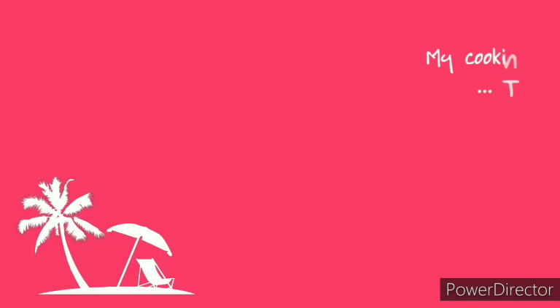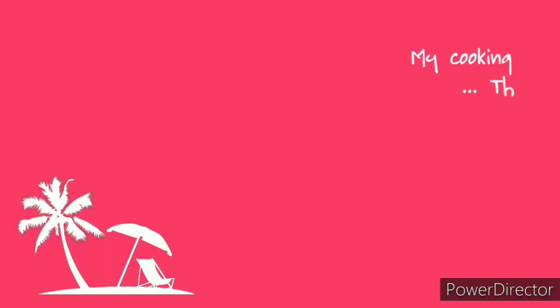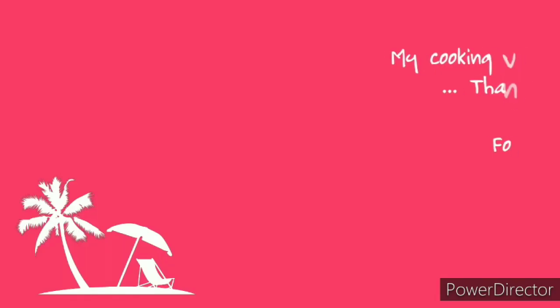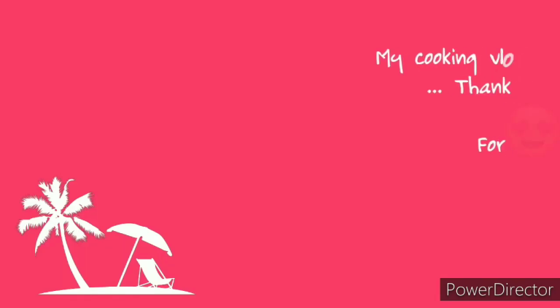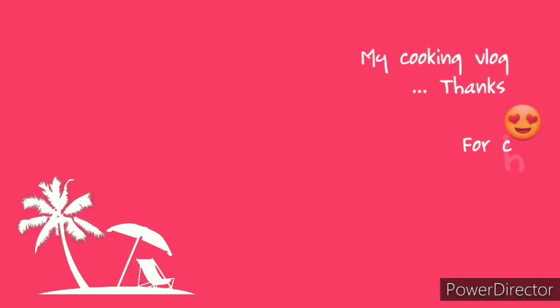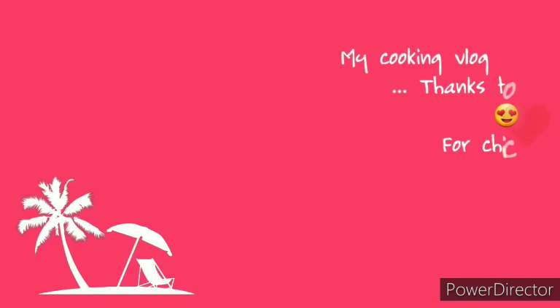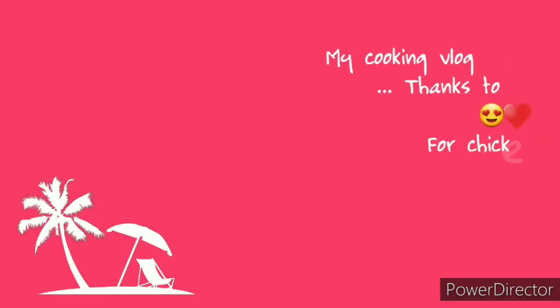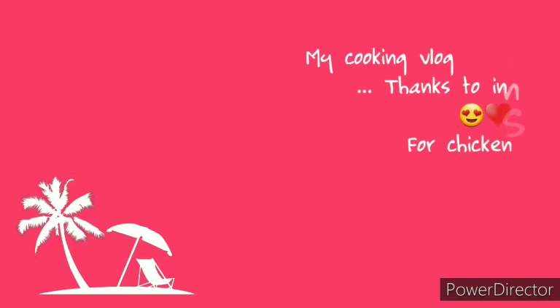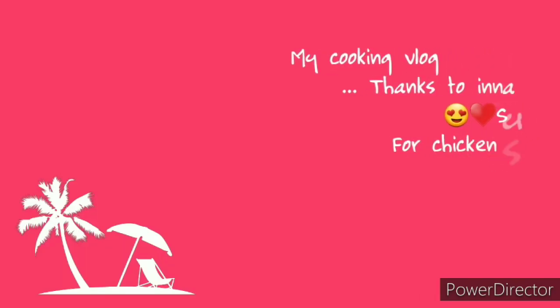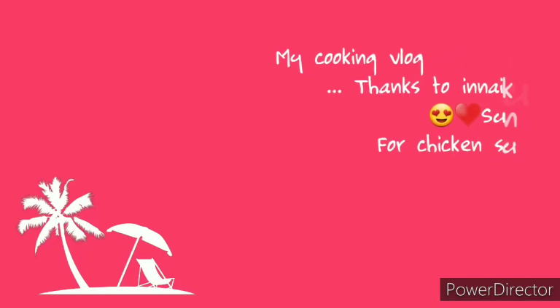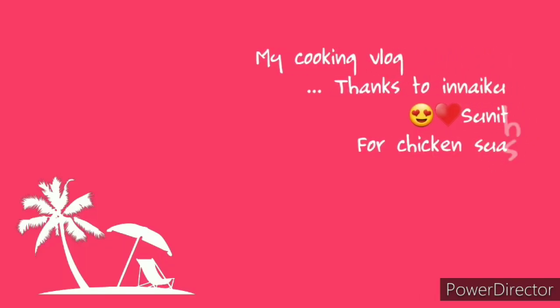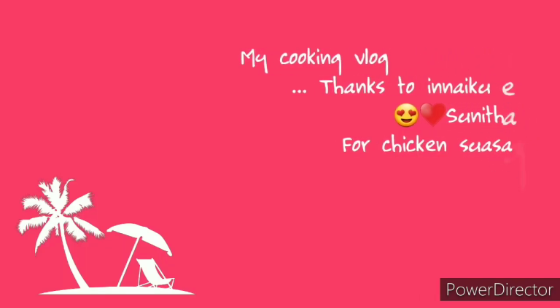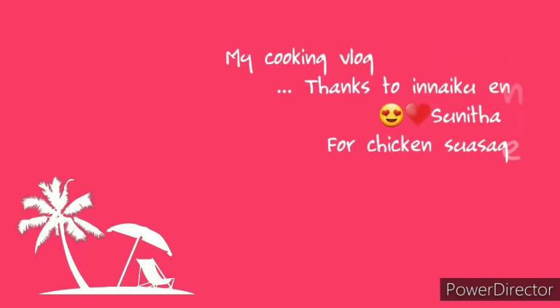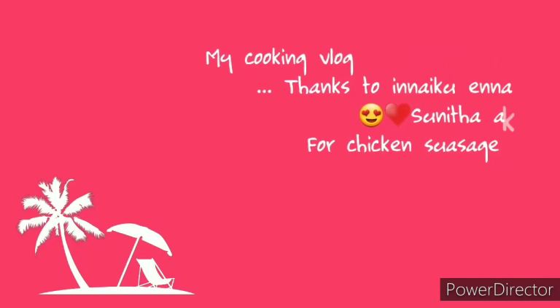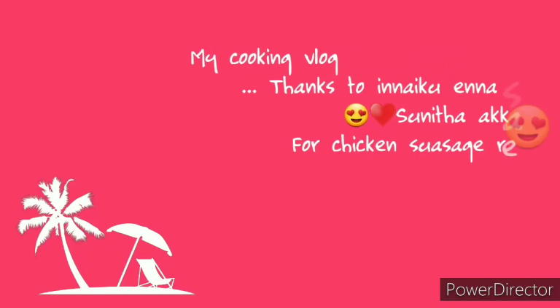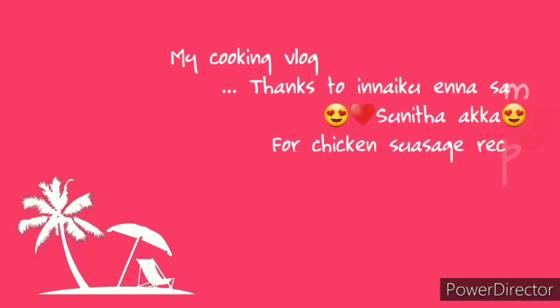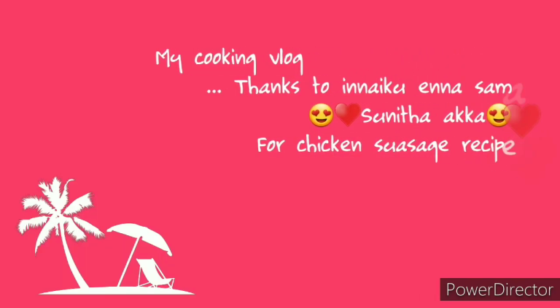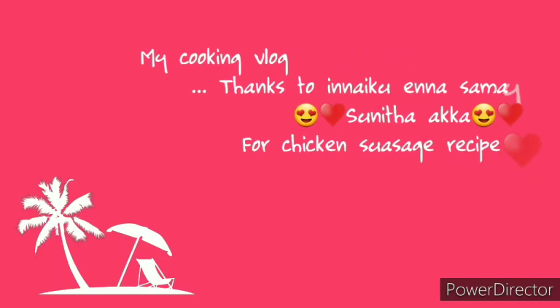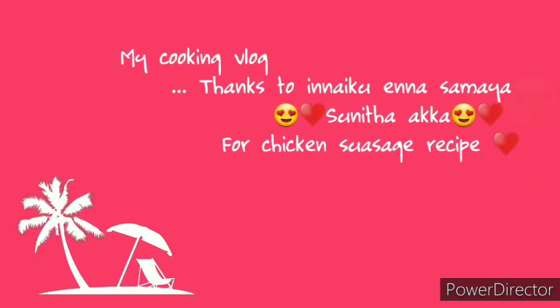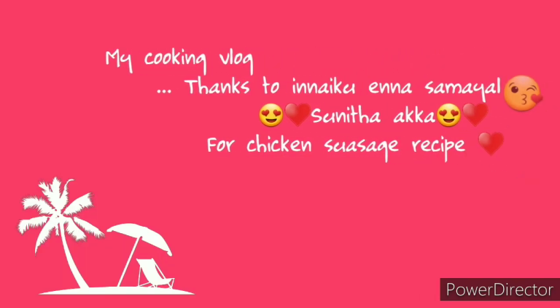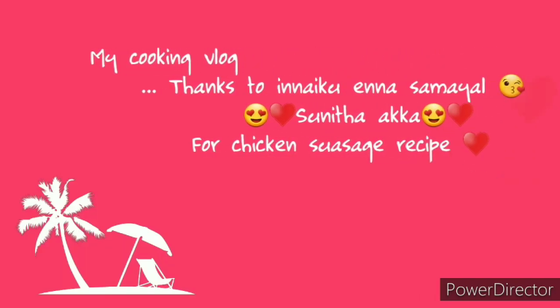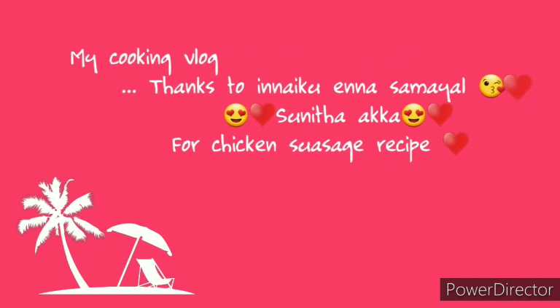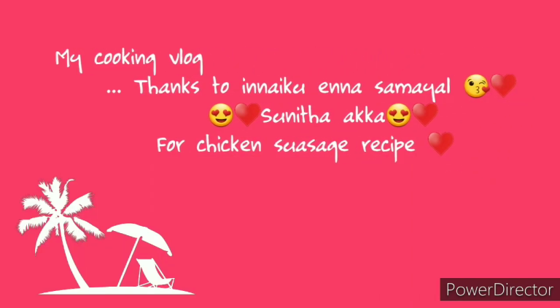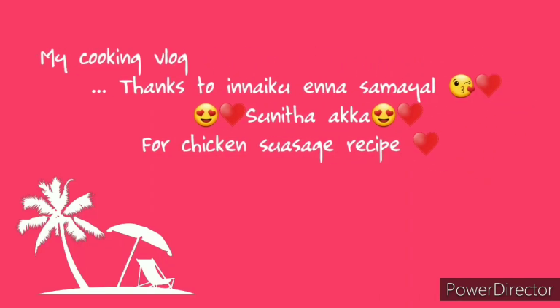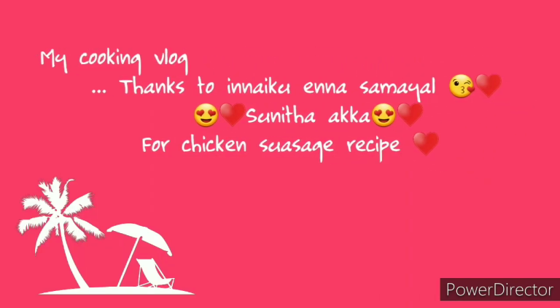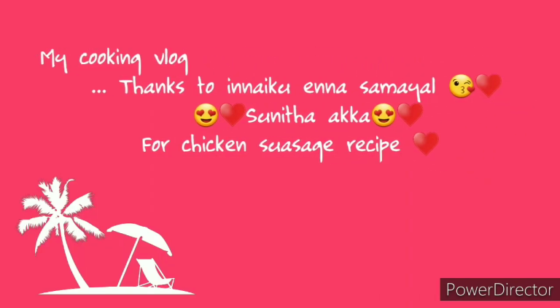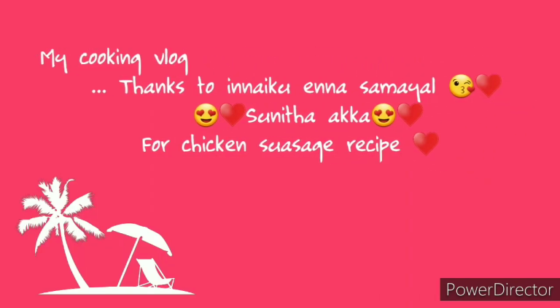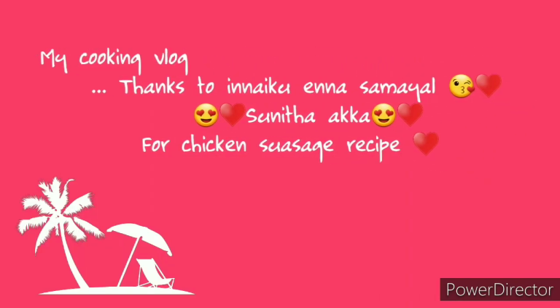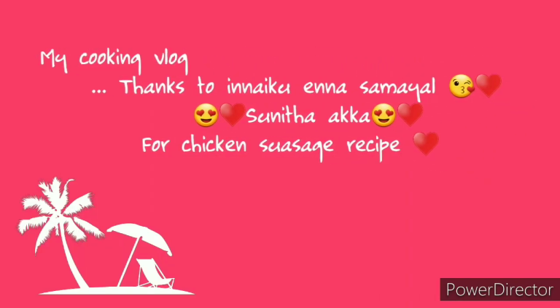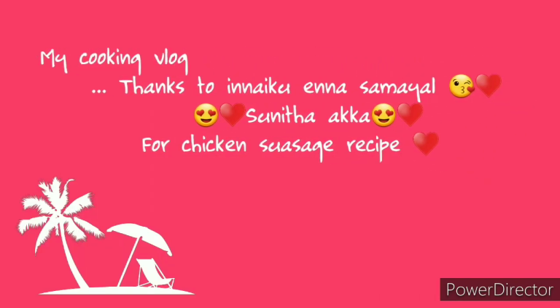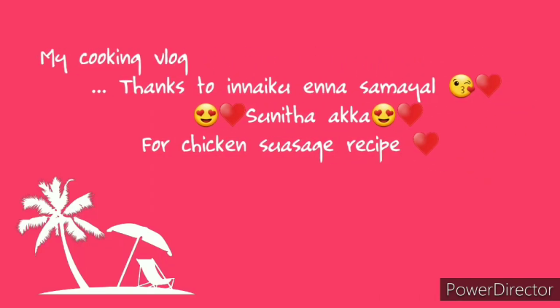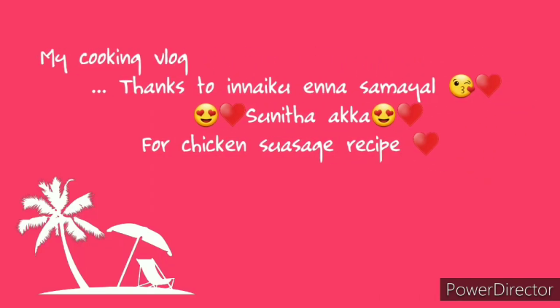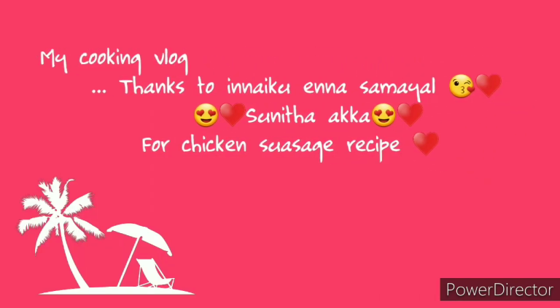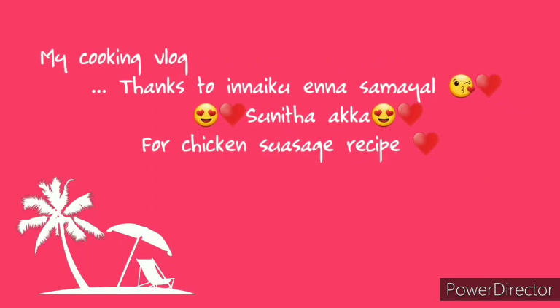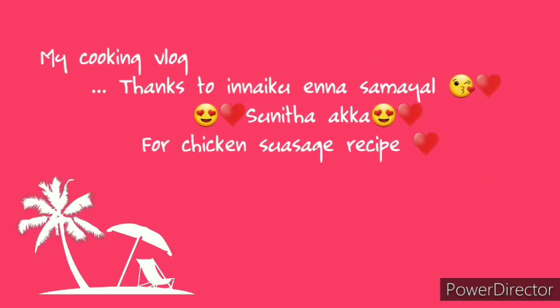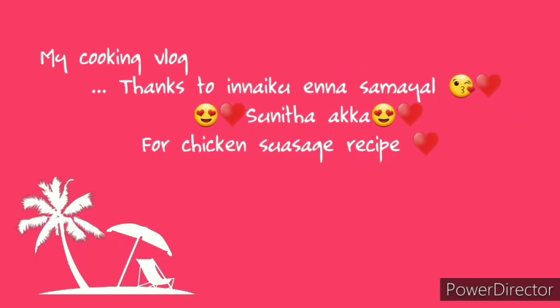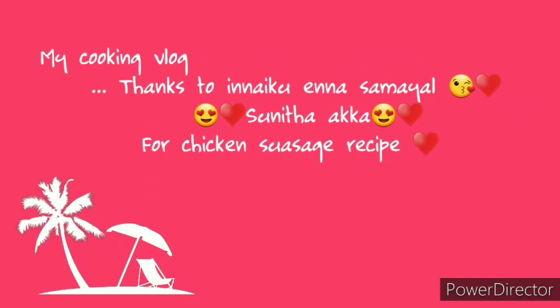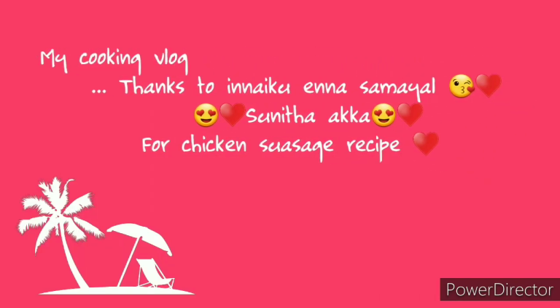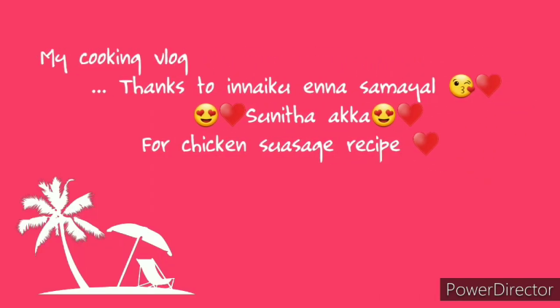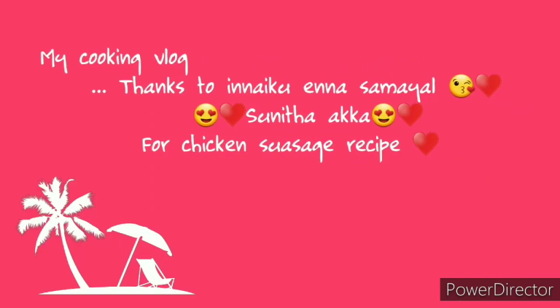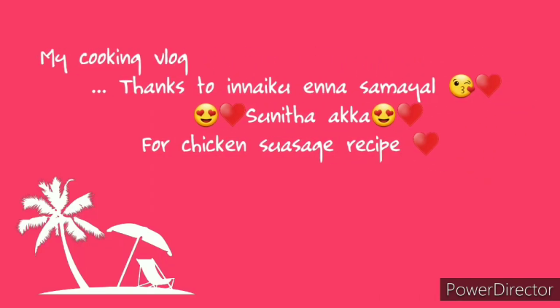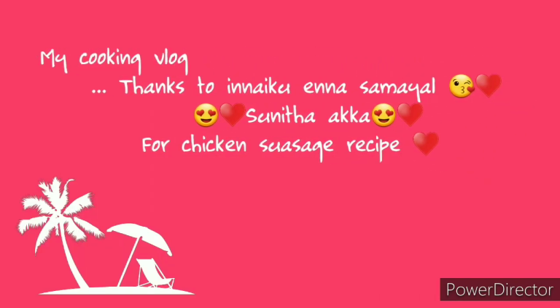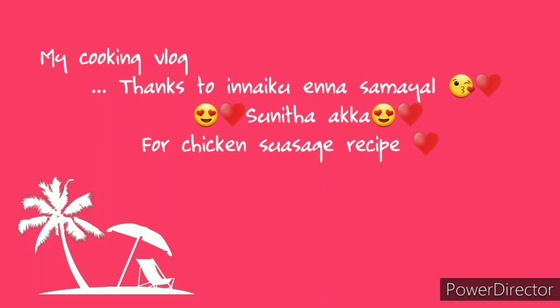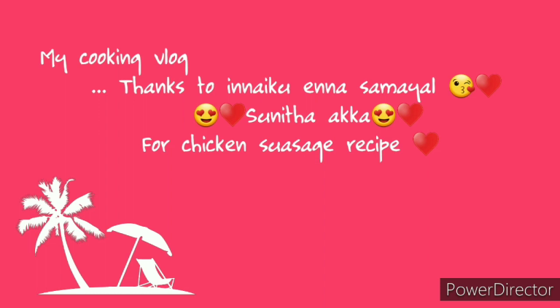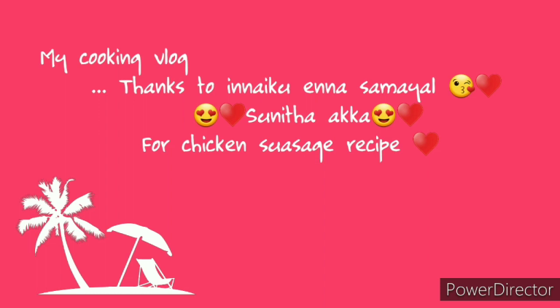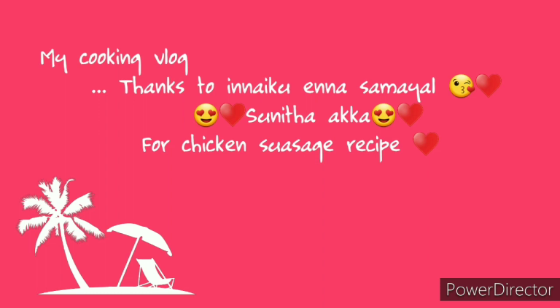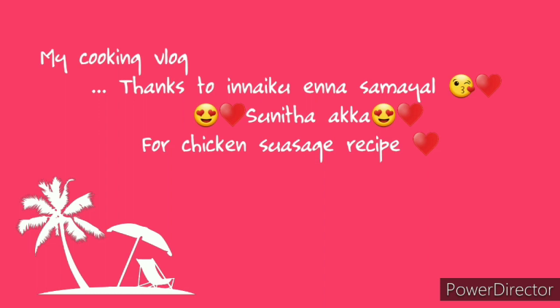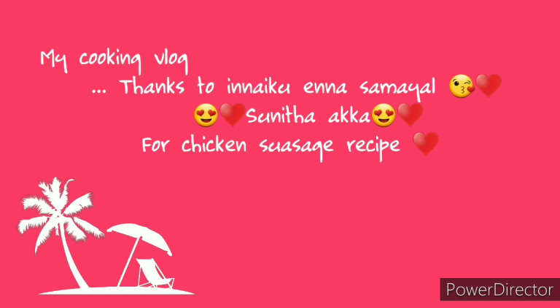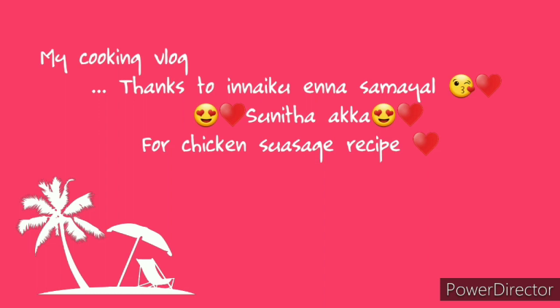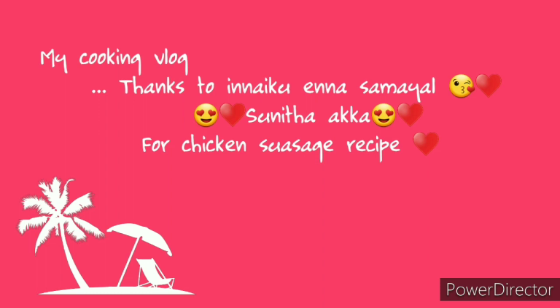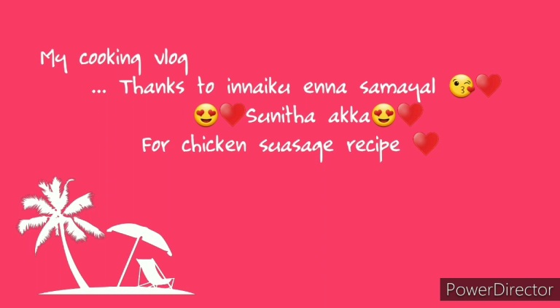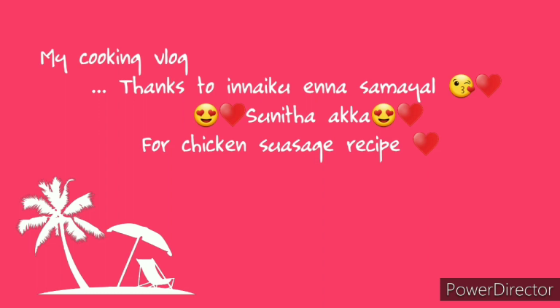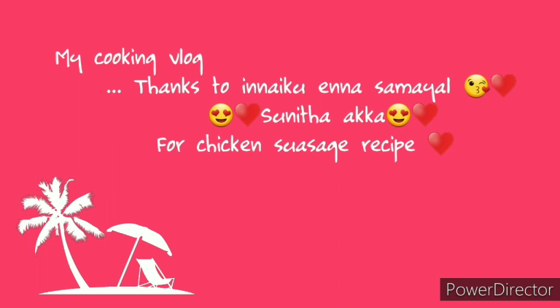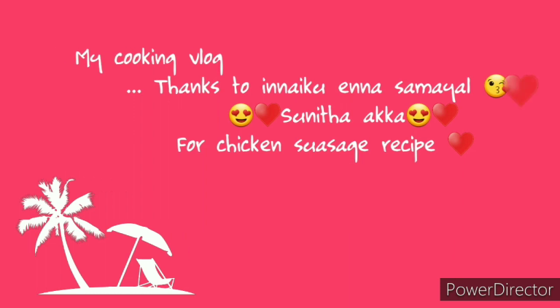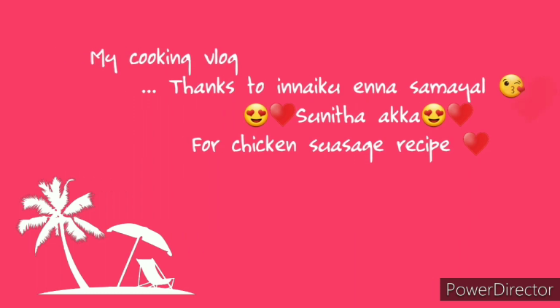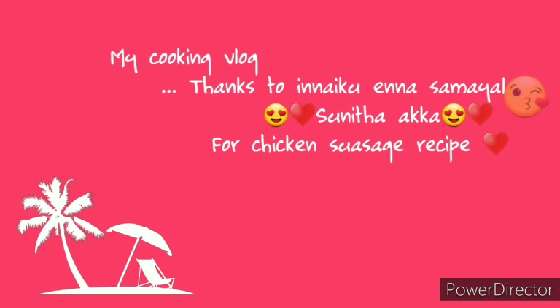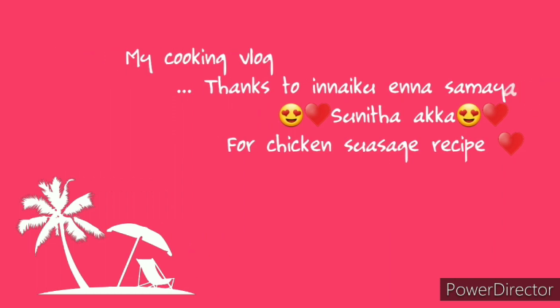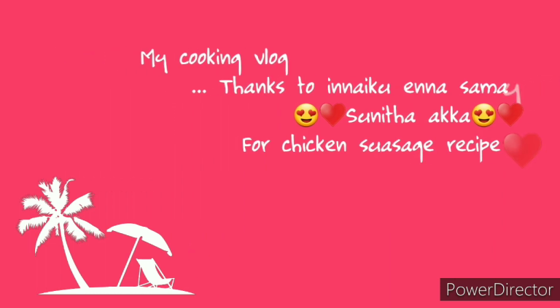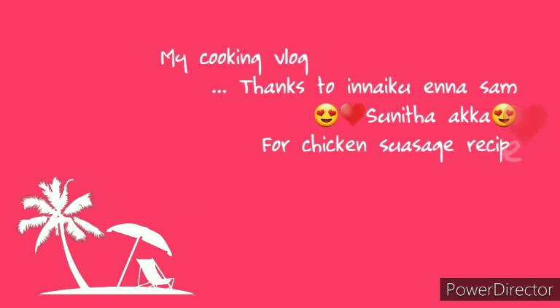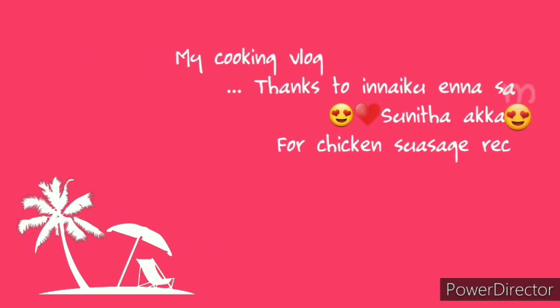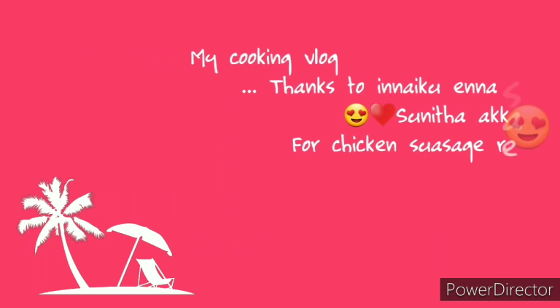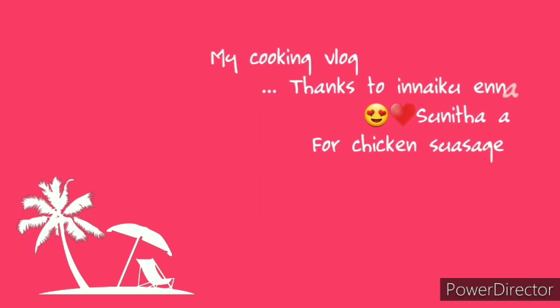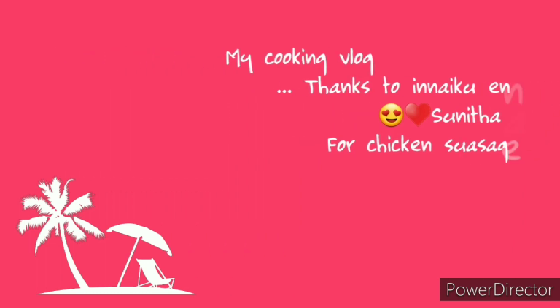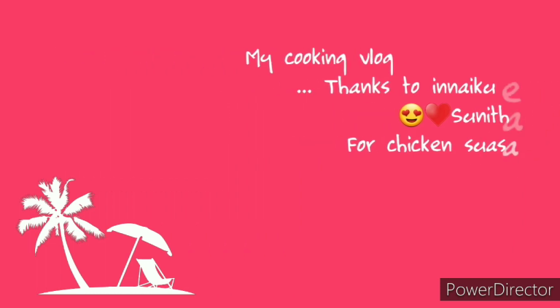Hello everyone, welcome back to our channel My Dream Kitchen. Today we are doing a full day cooking vlog.